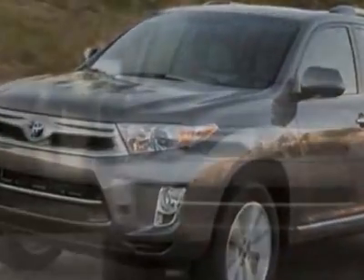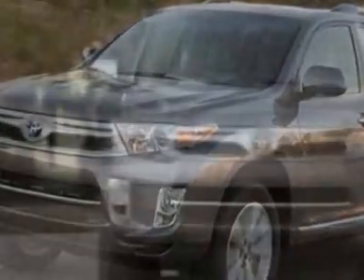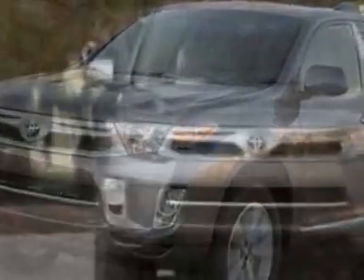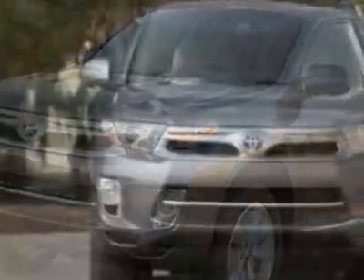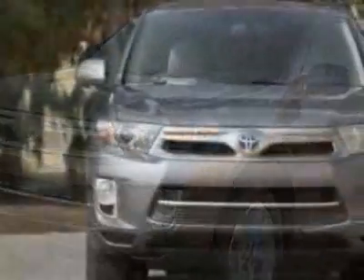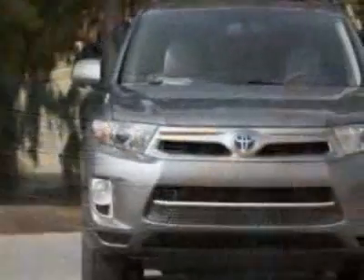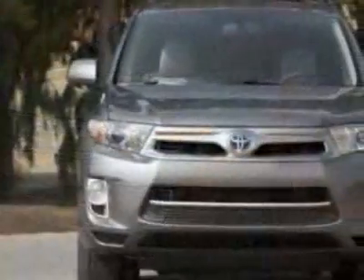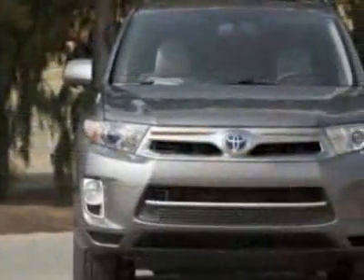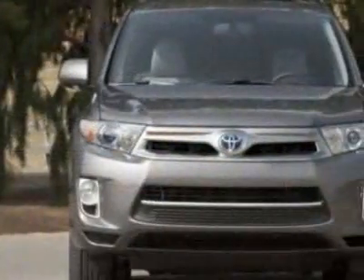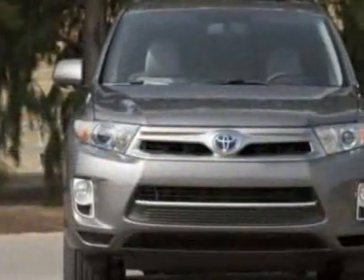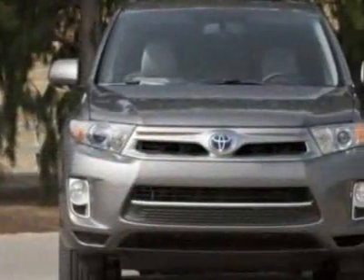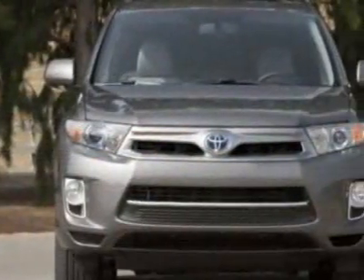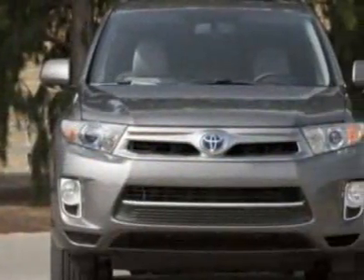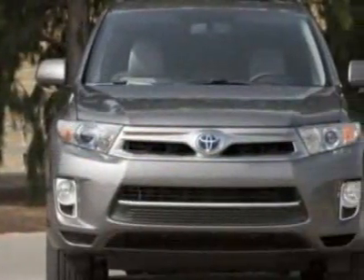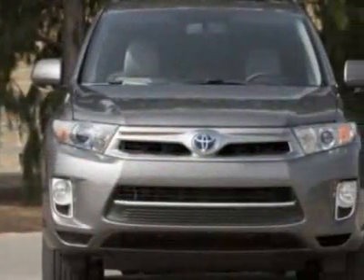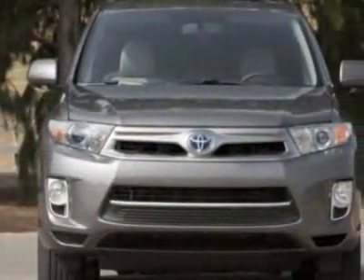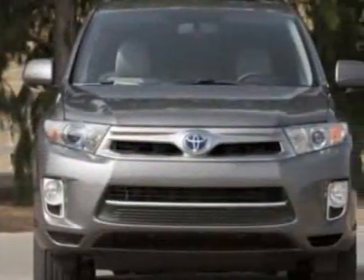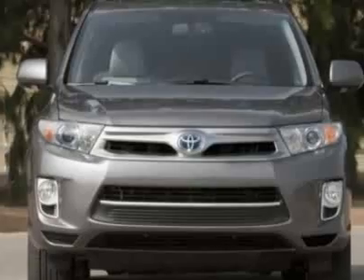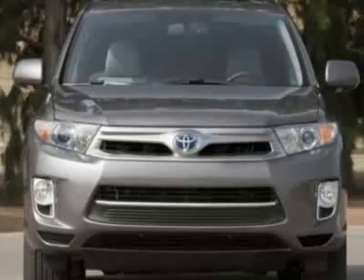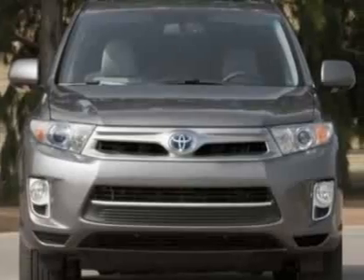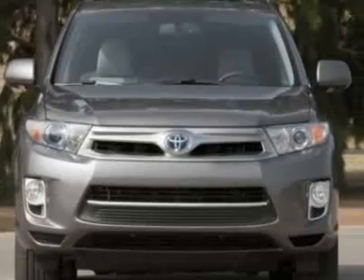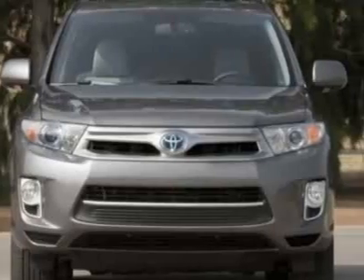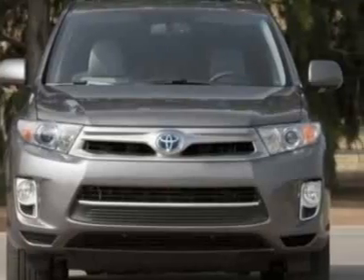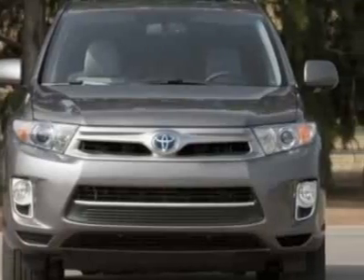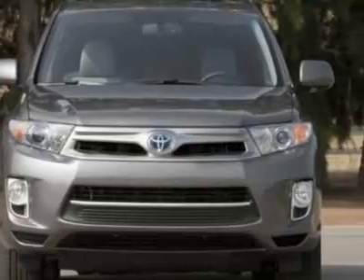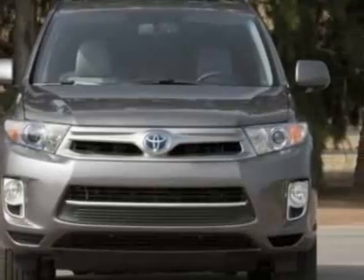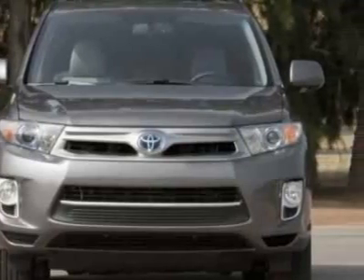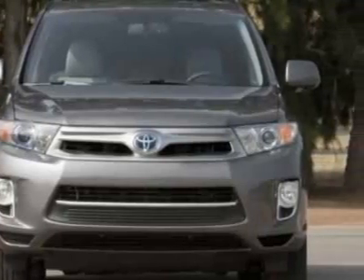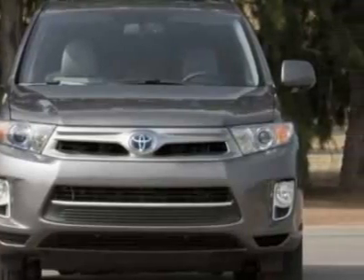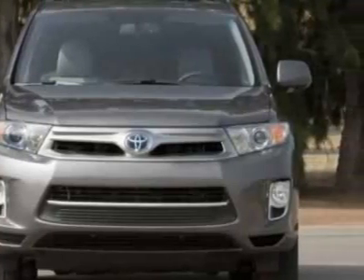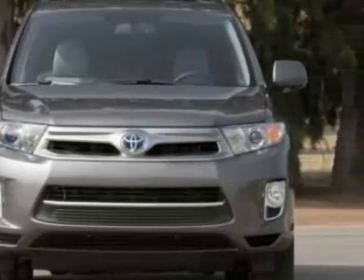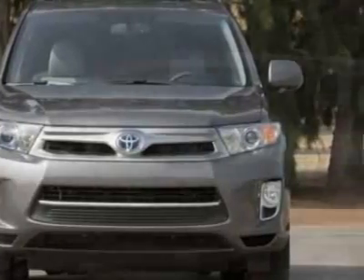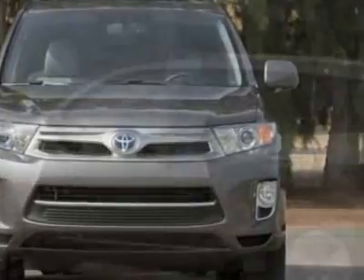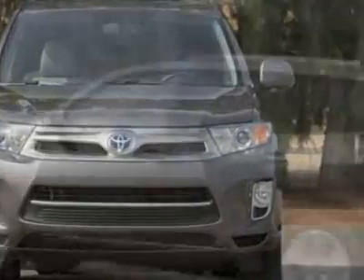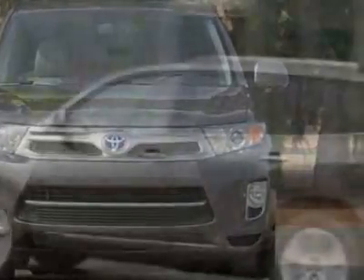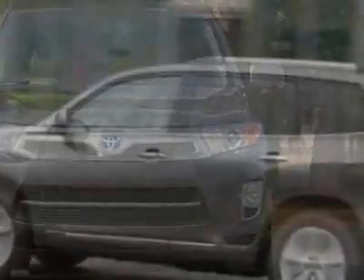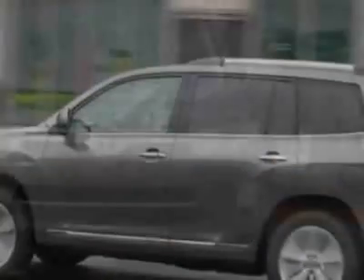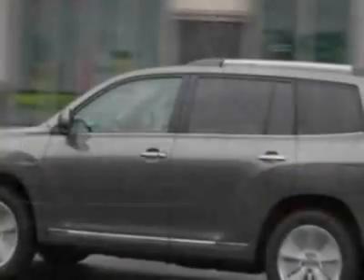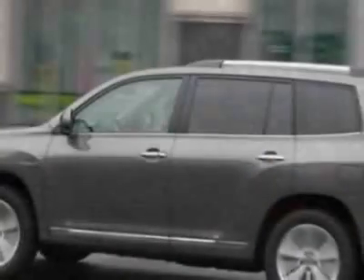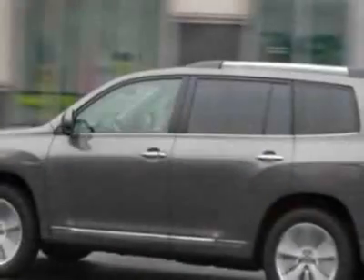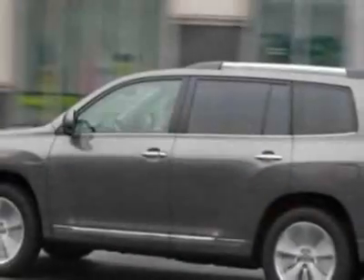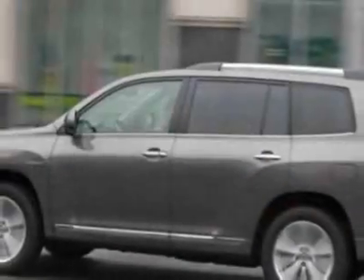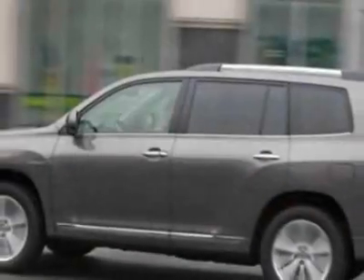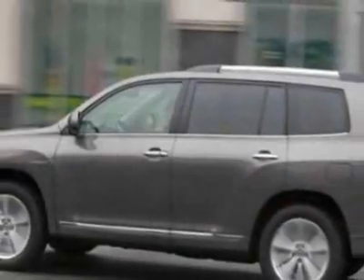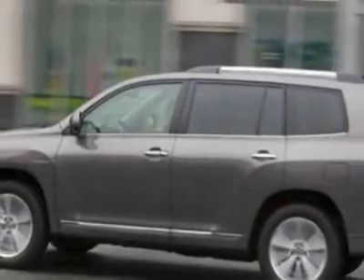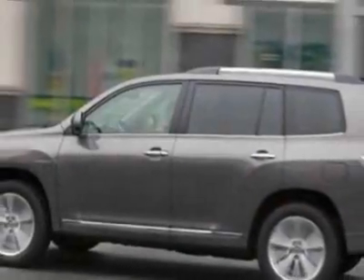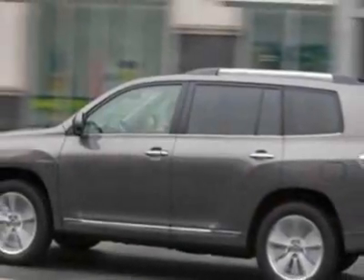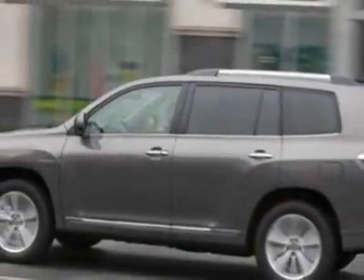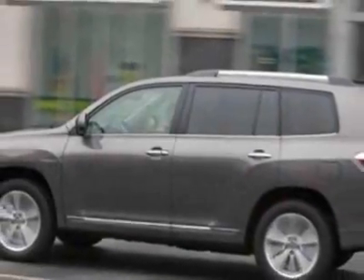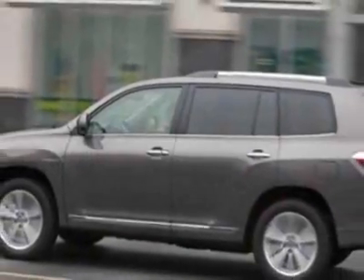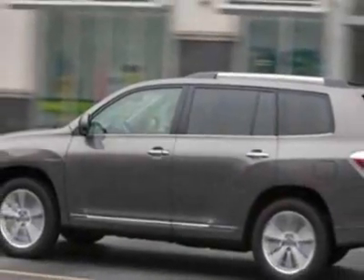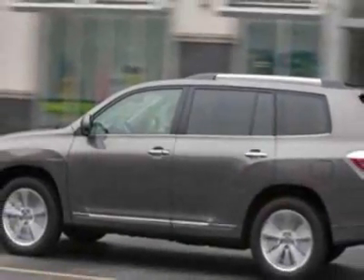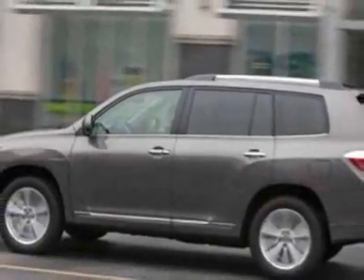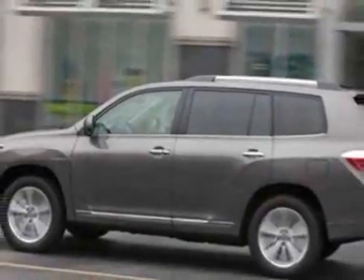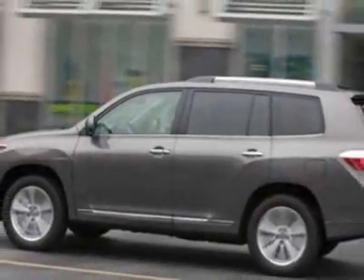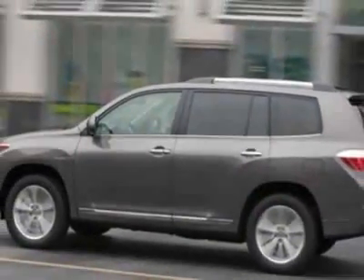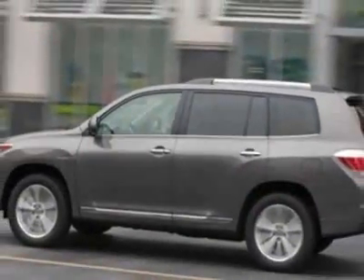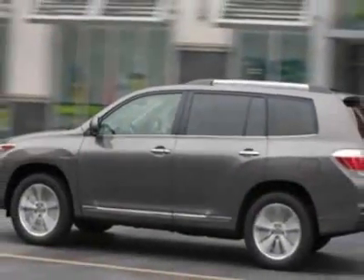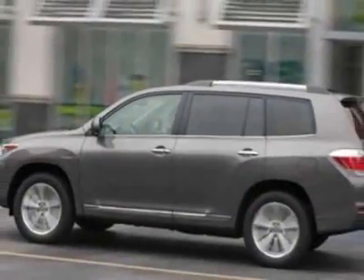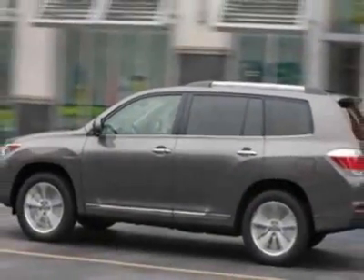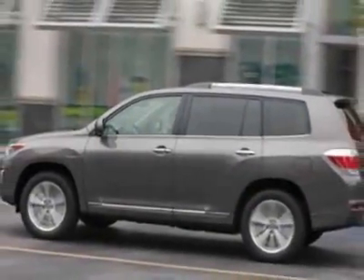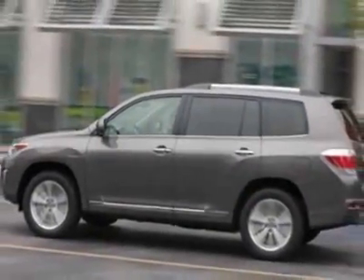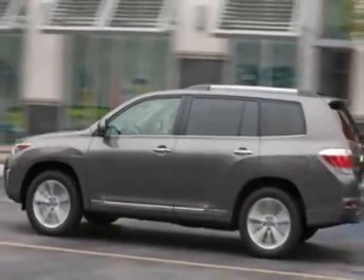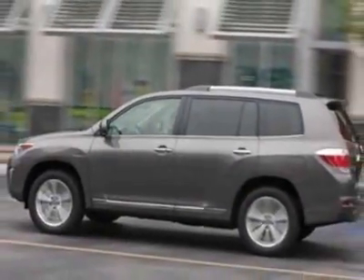Call 877-708-1414 or email our friendly sales staff today to schedule a test drive.